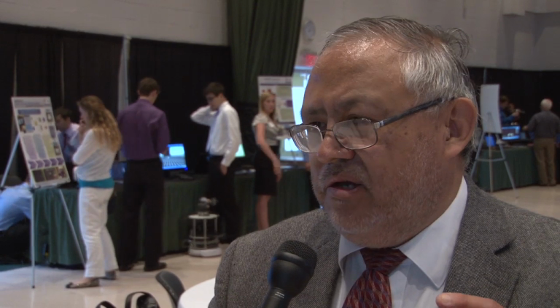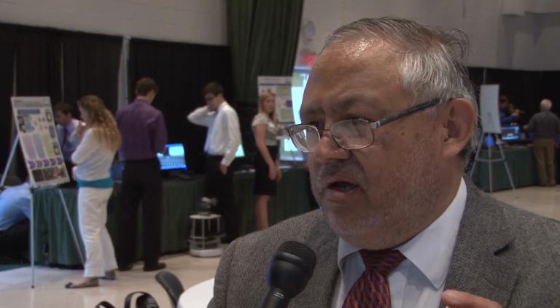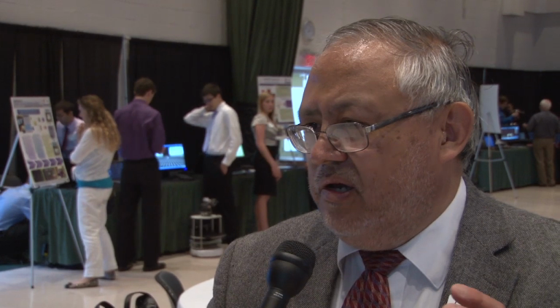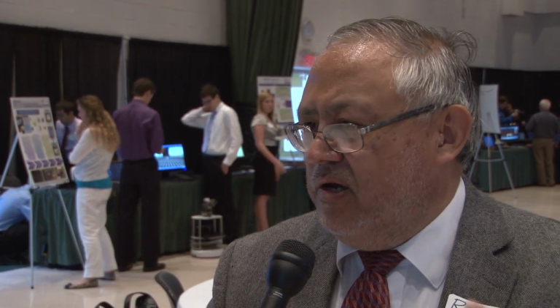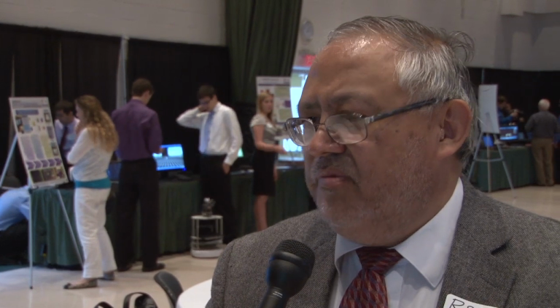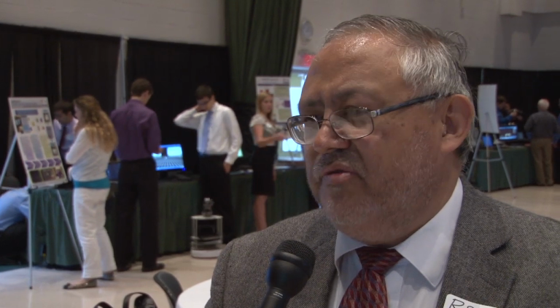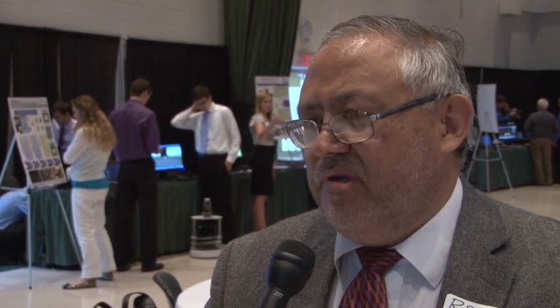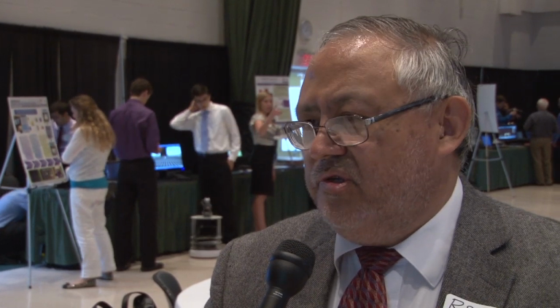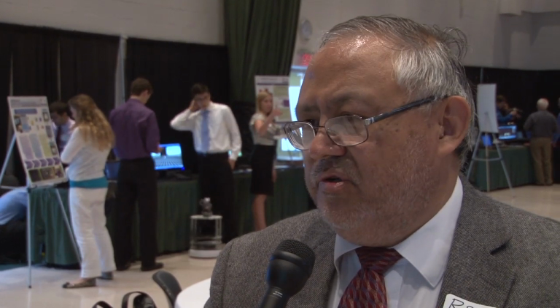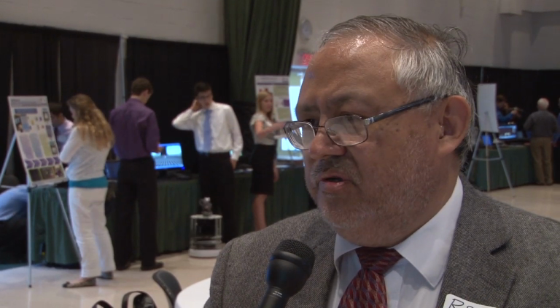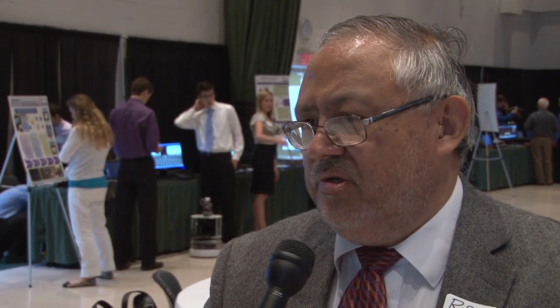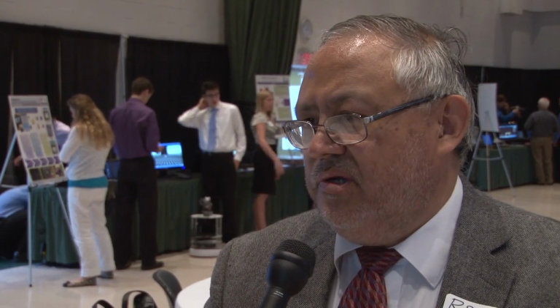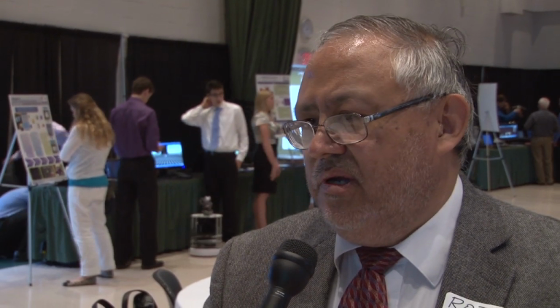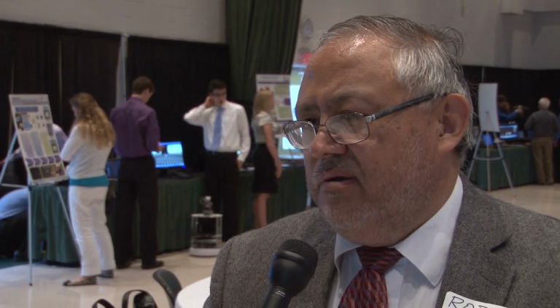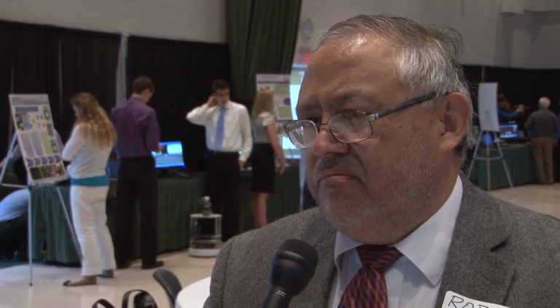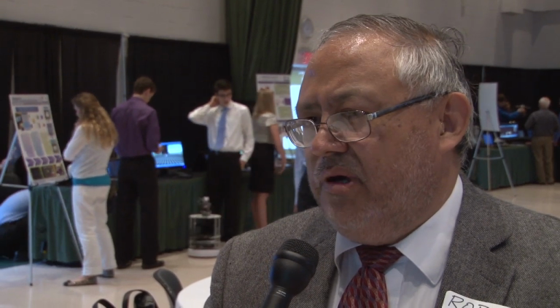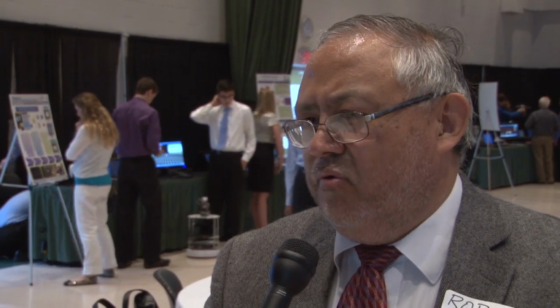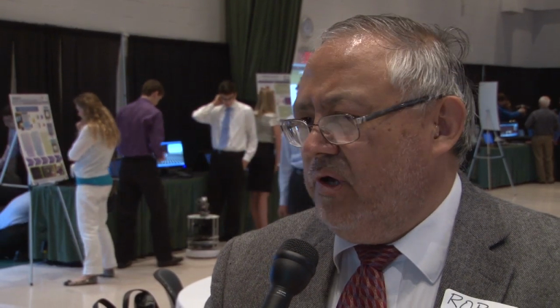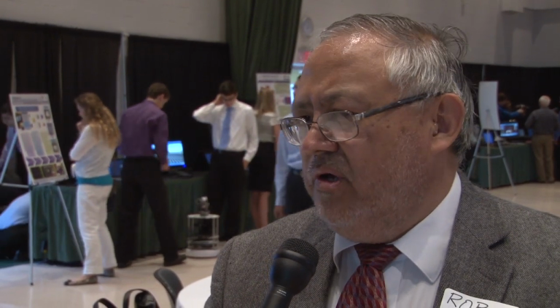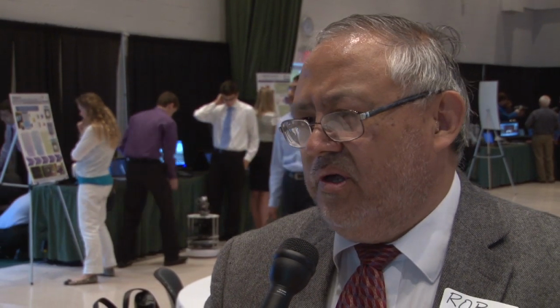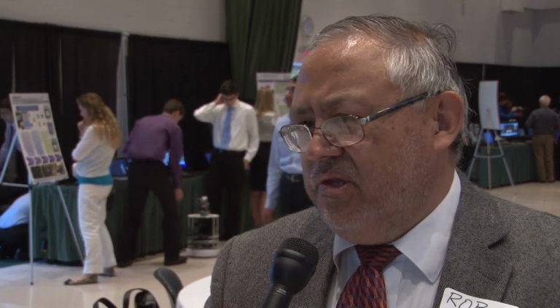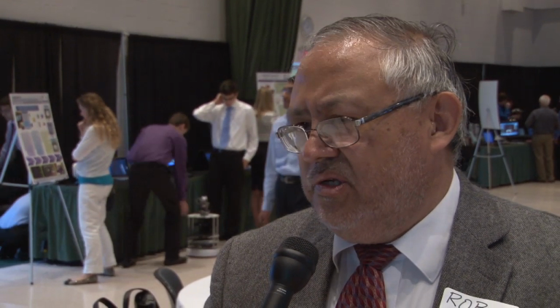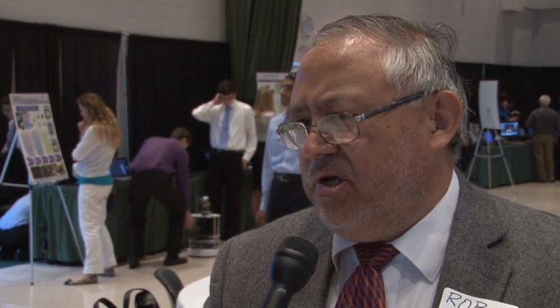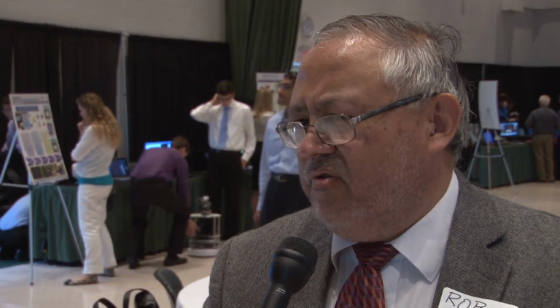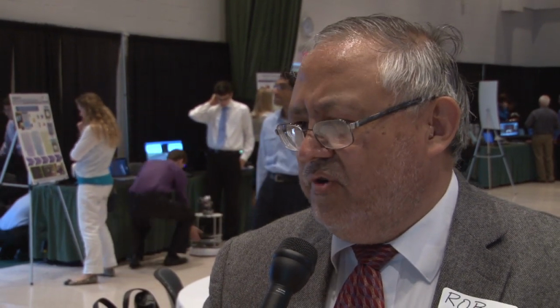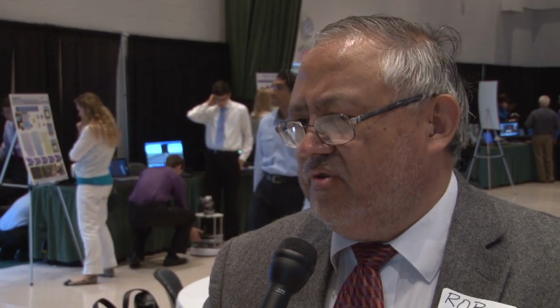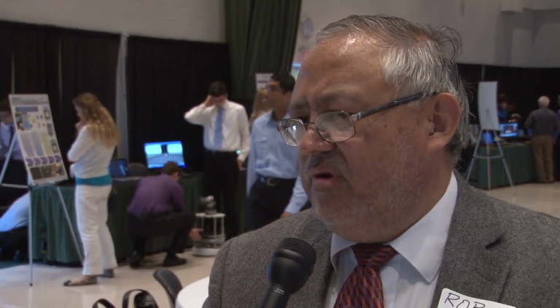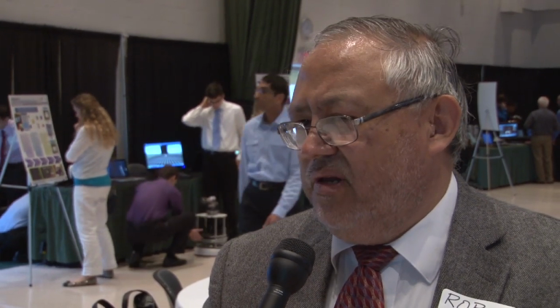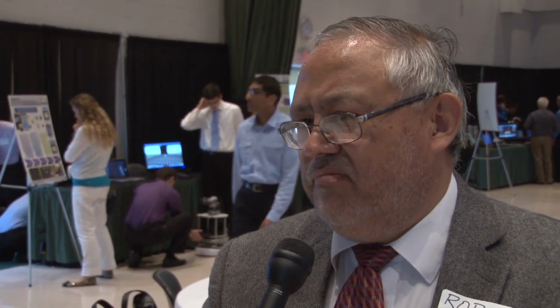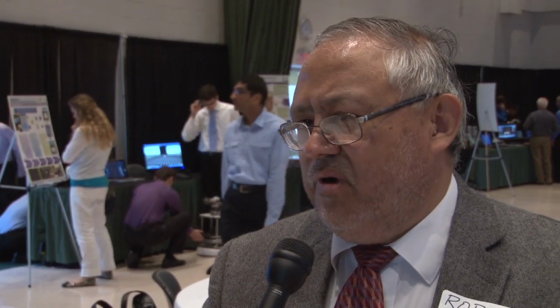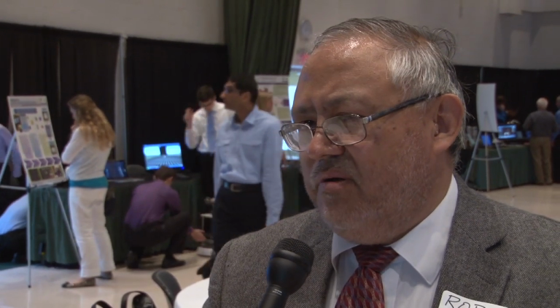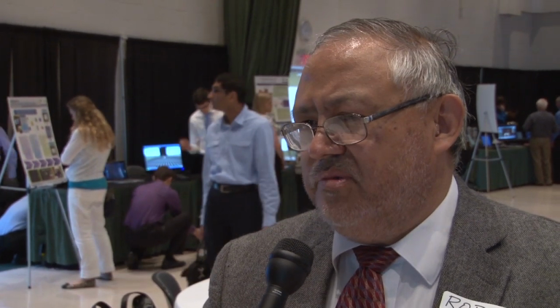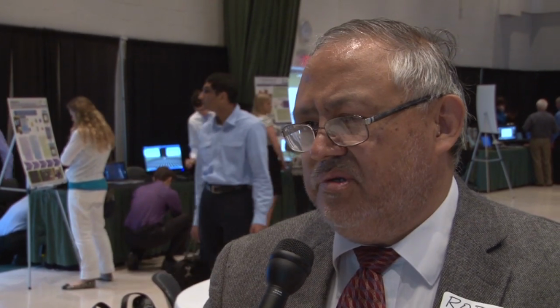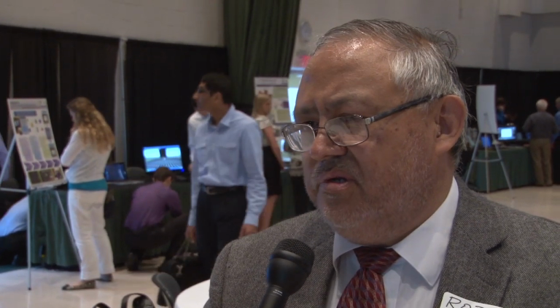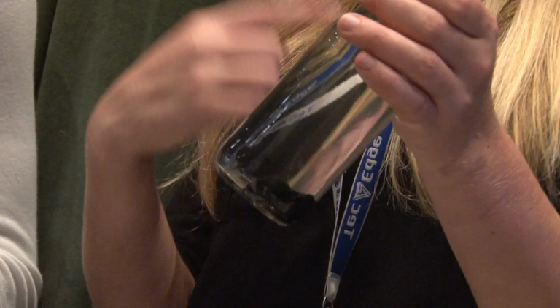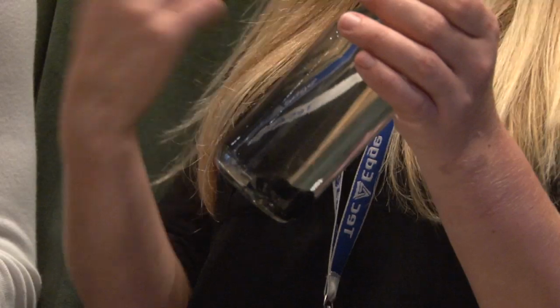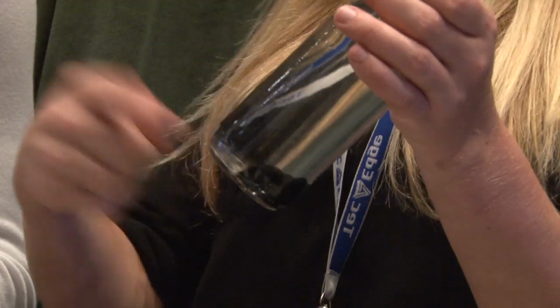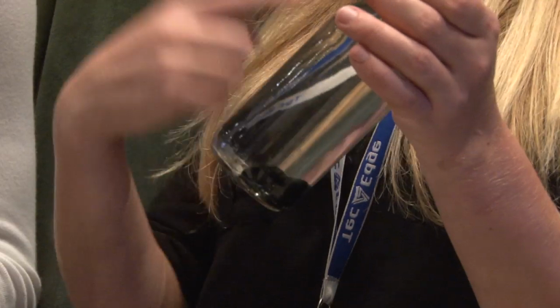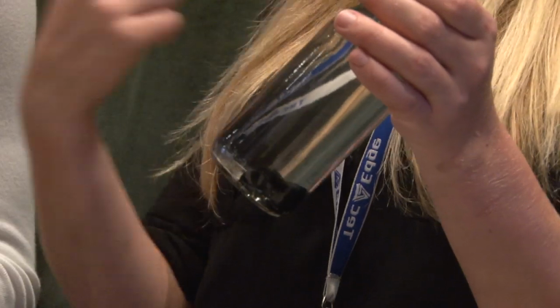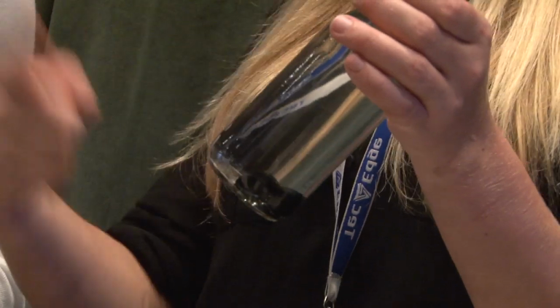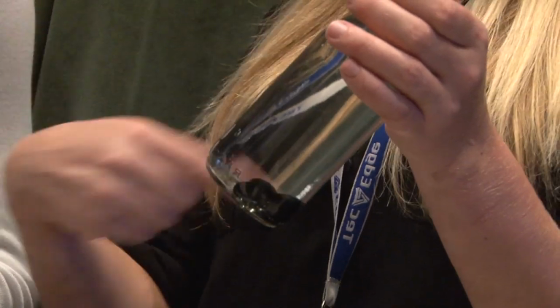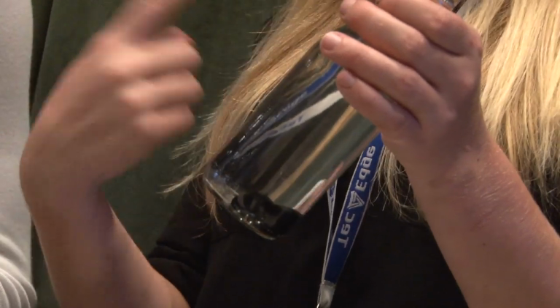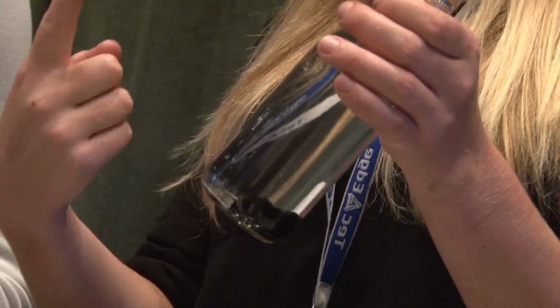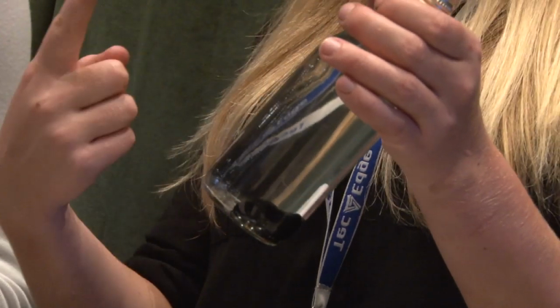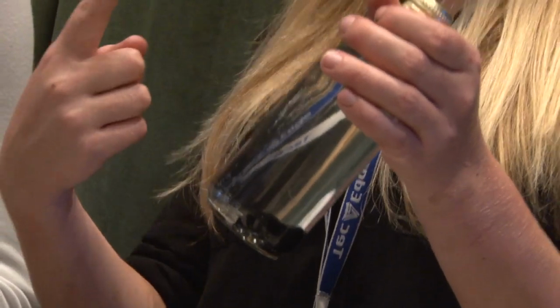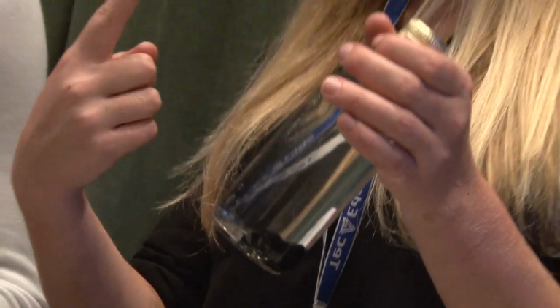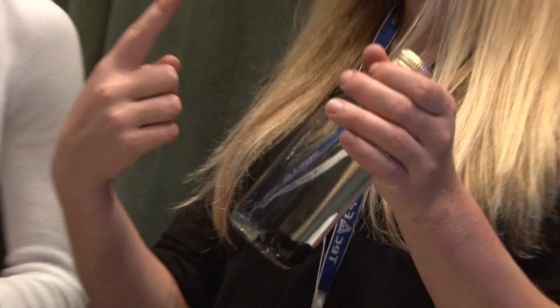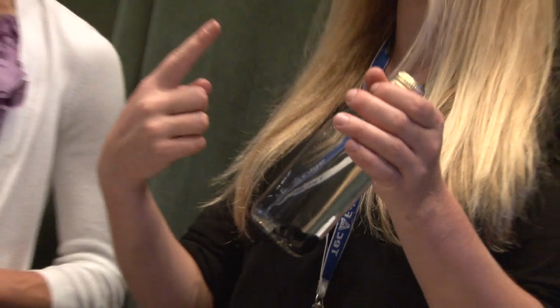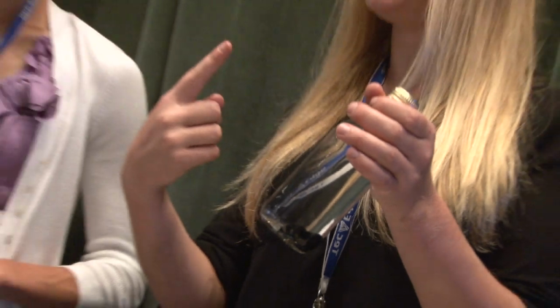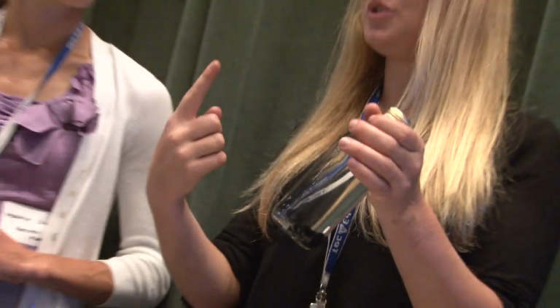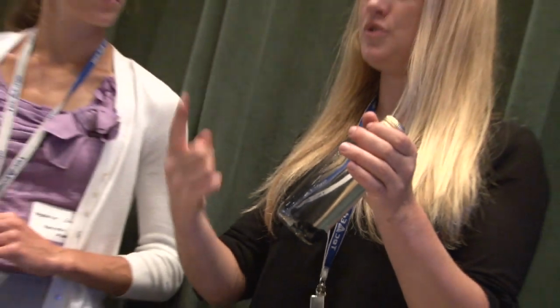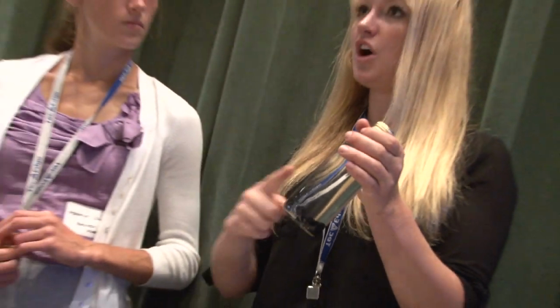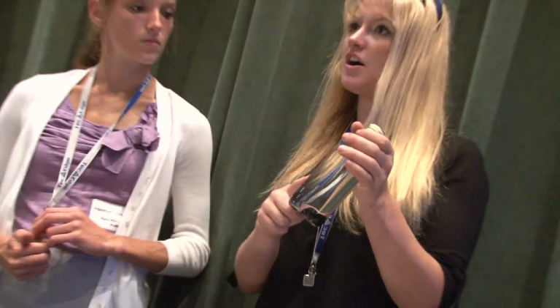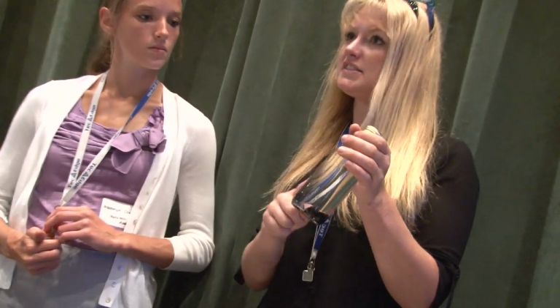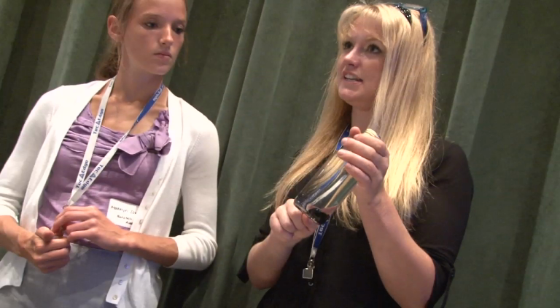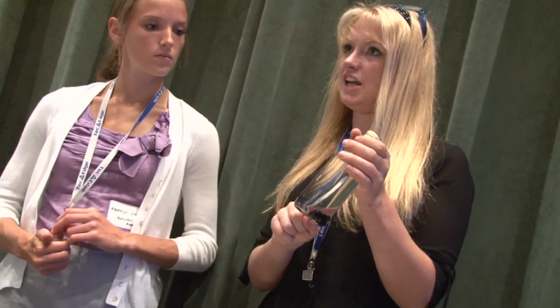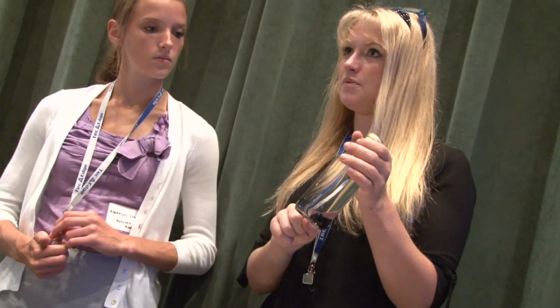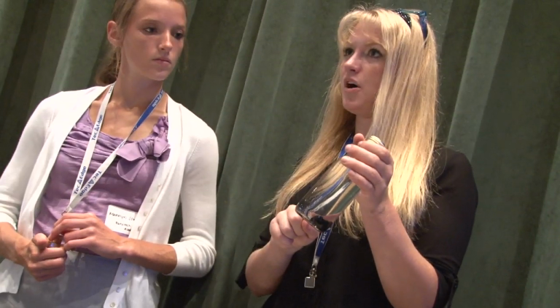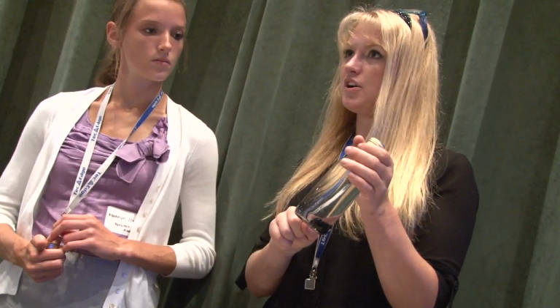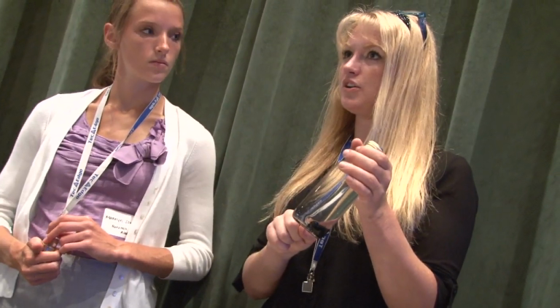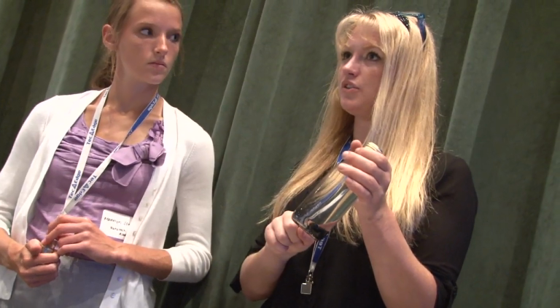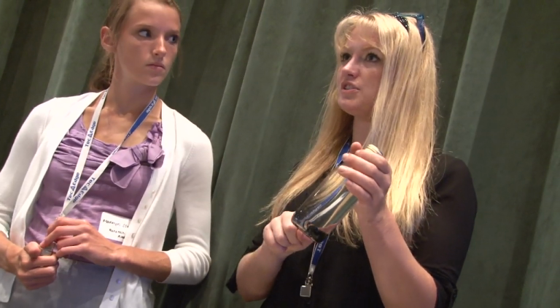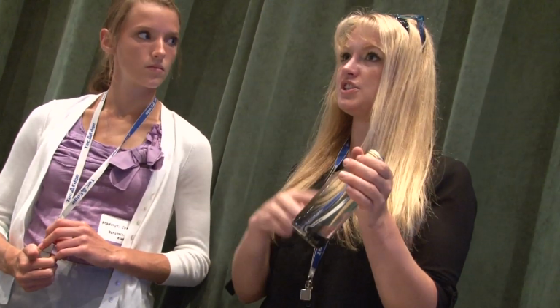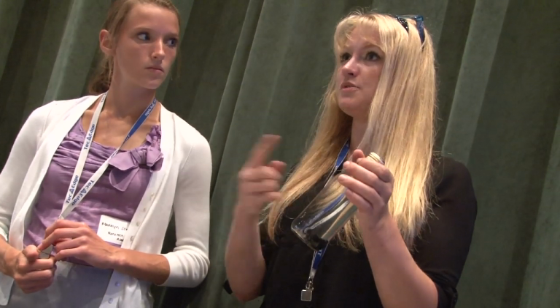"And then a number of these students, by working on these Air Force related problems, develop an interest in possibly working for the Air Force."